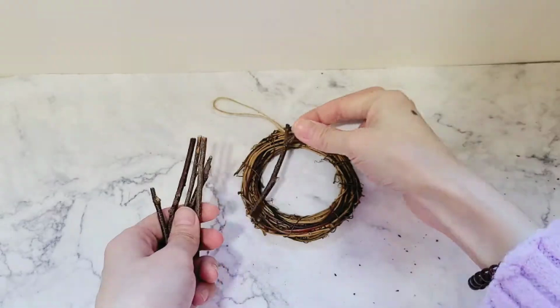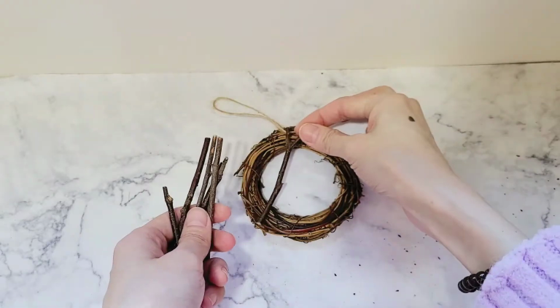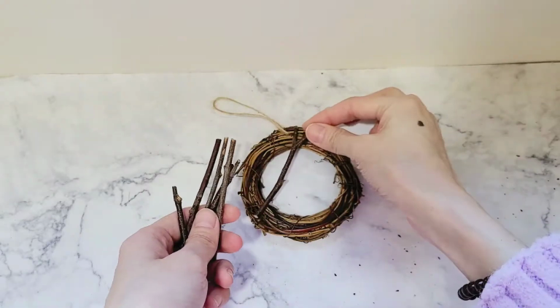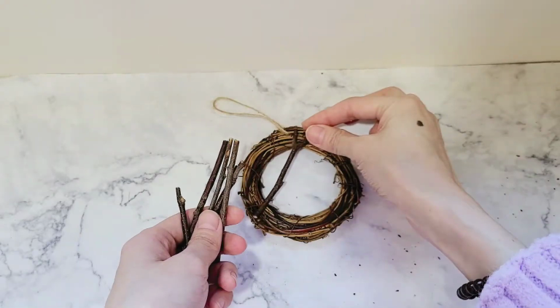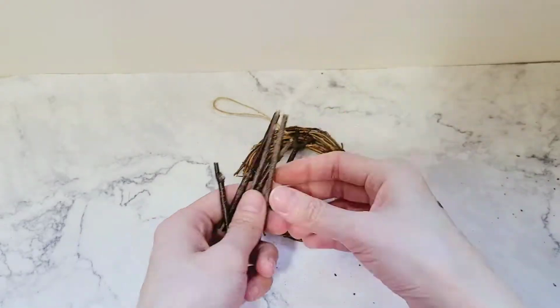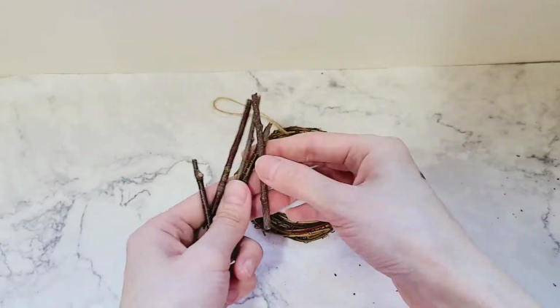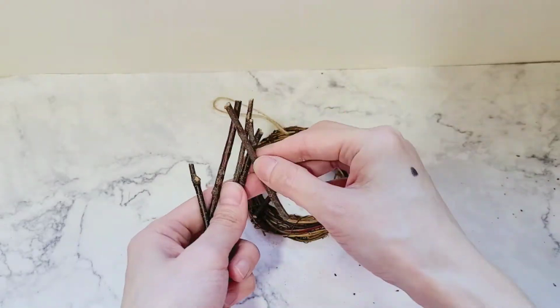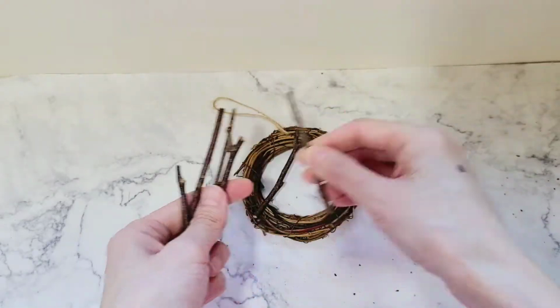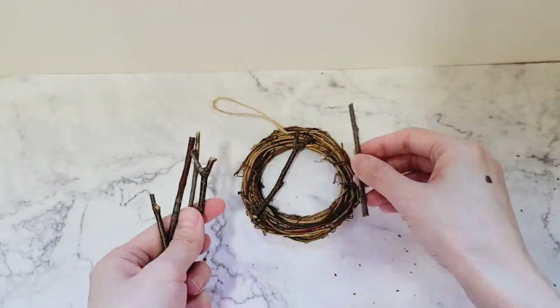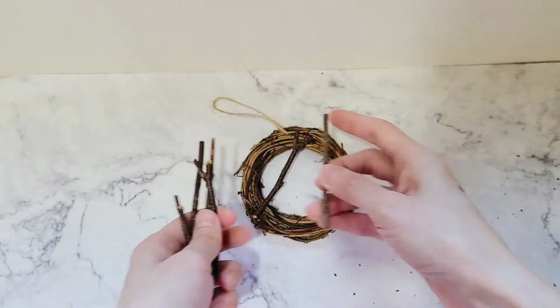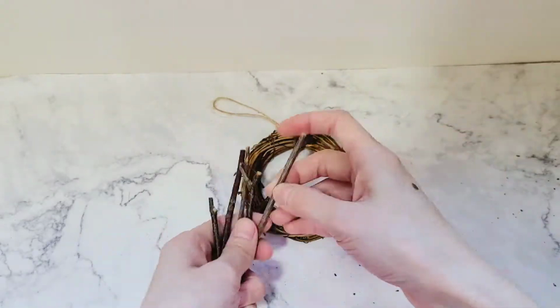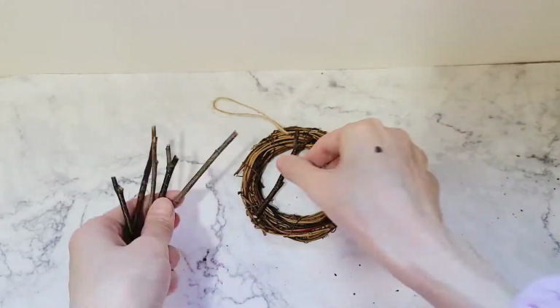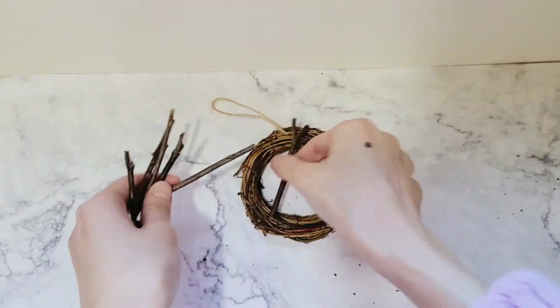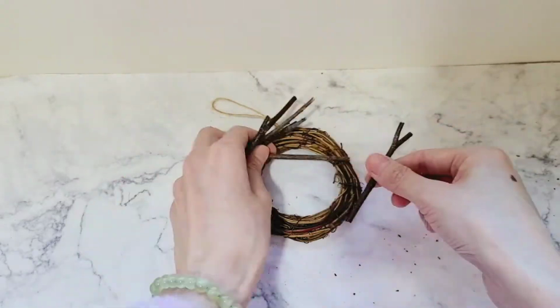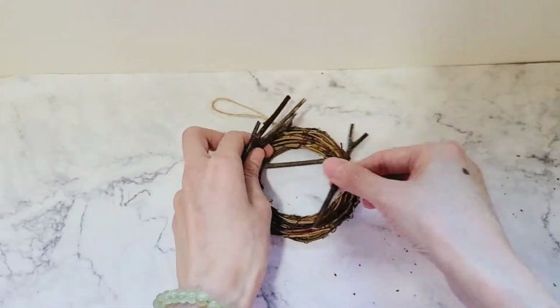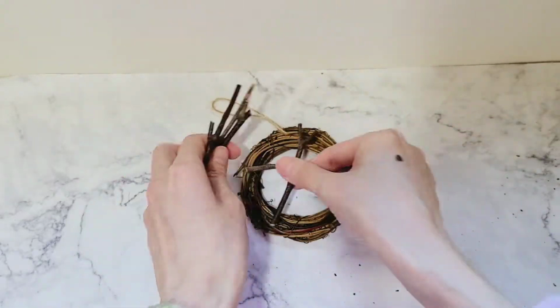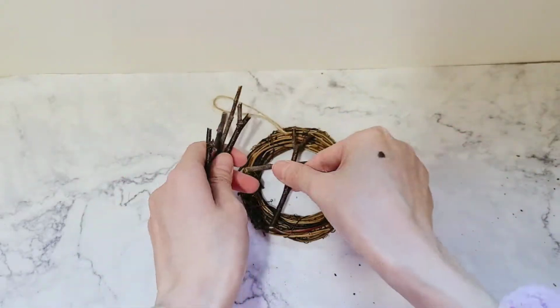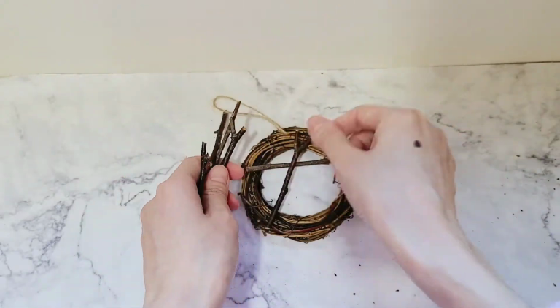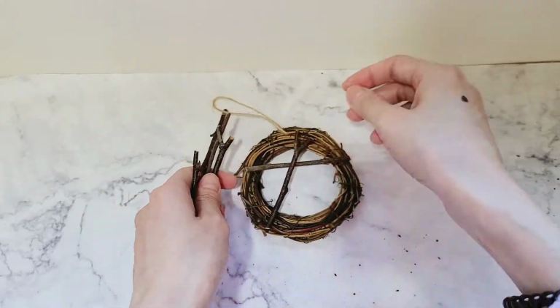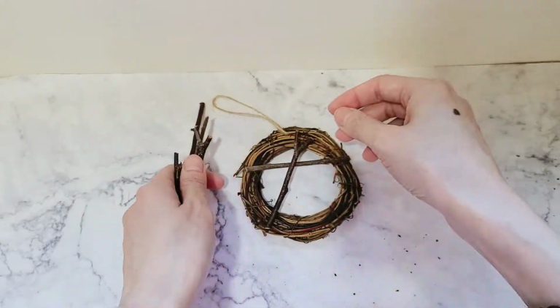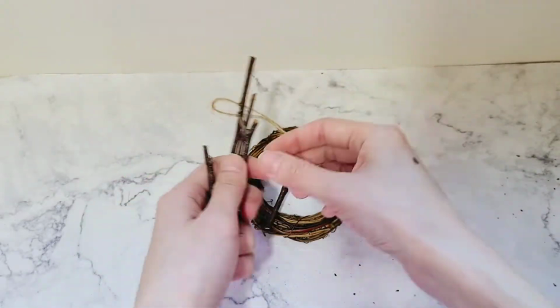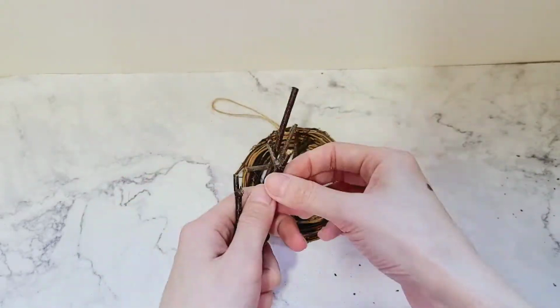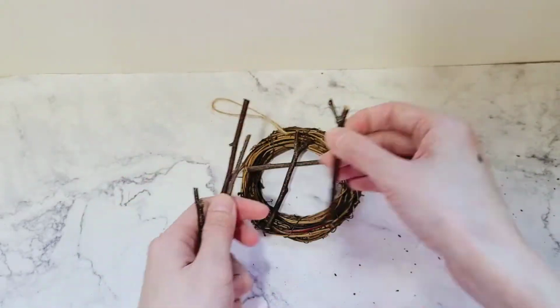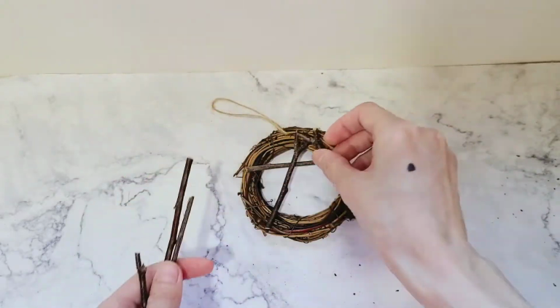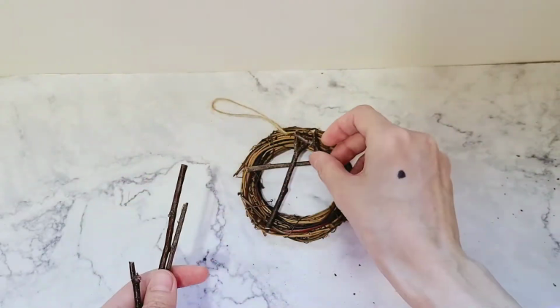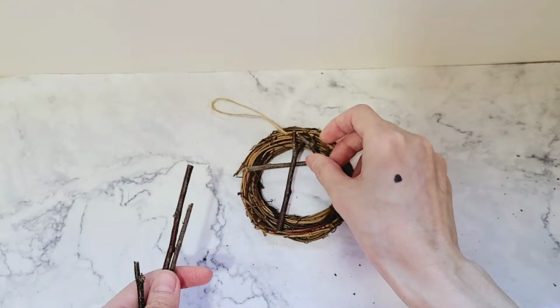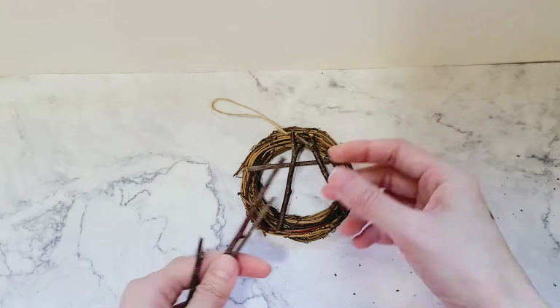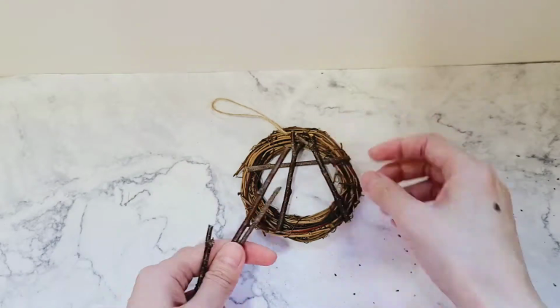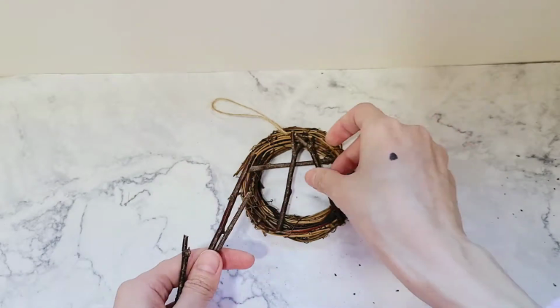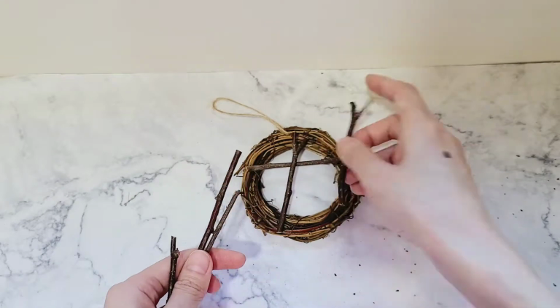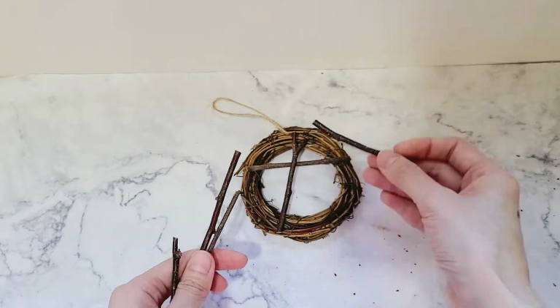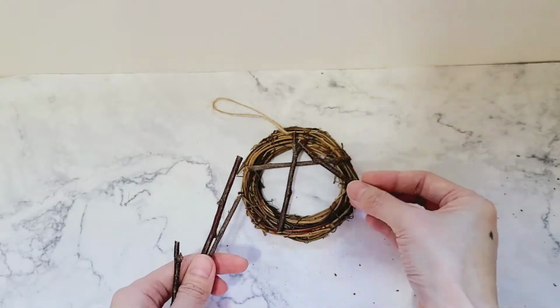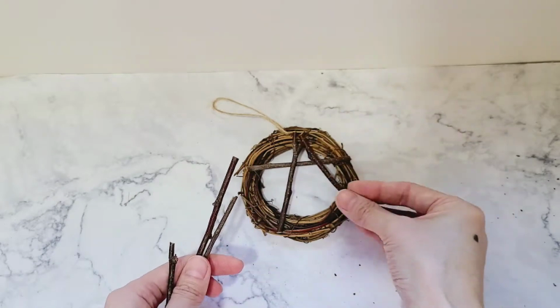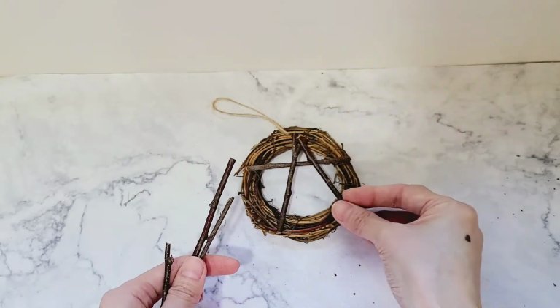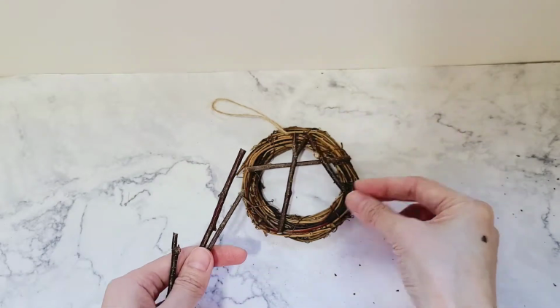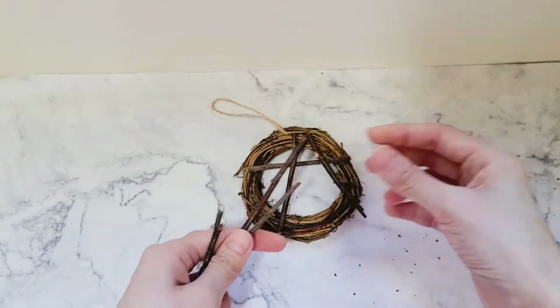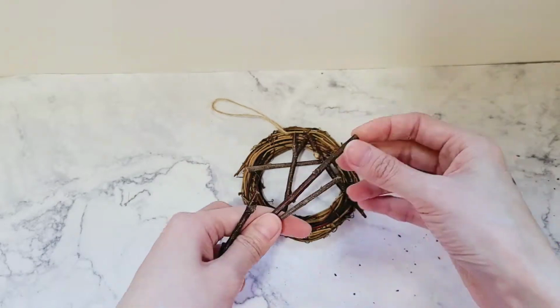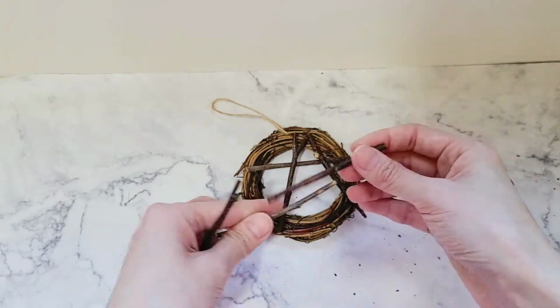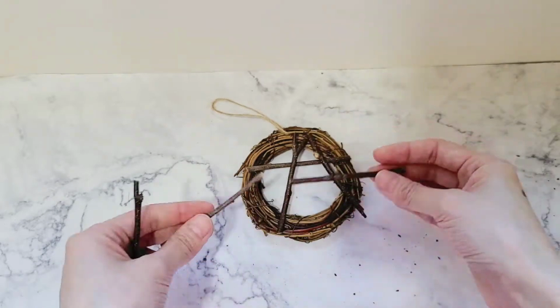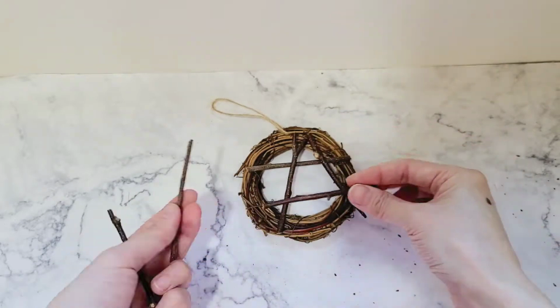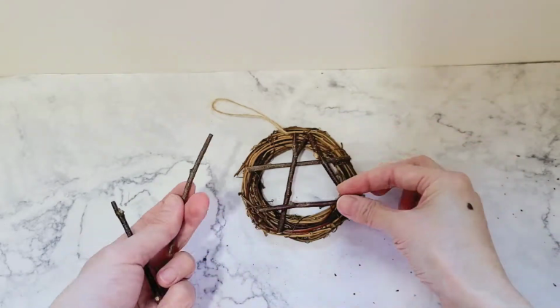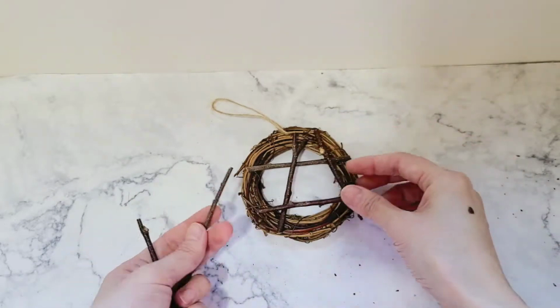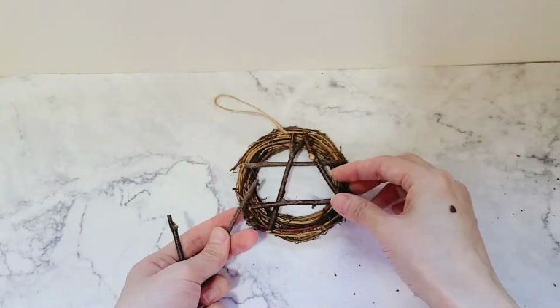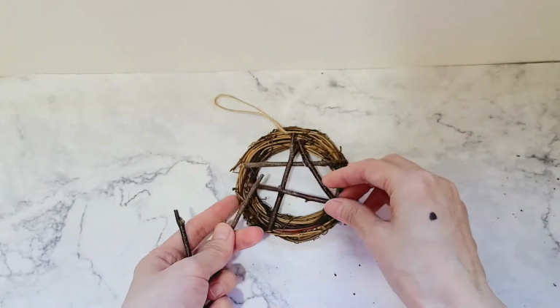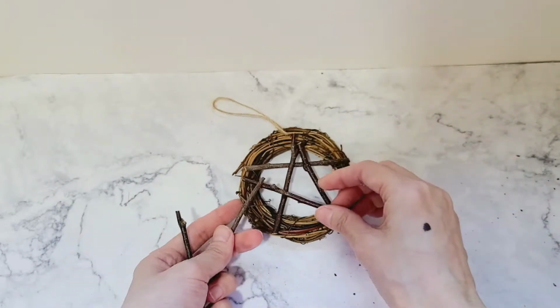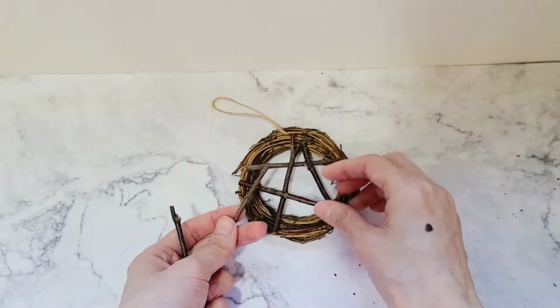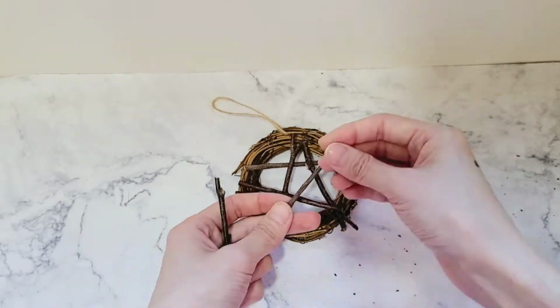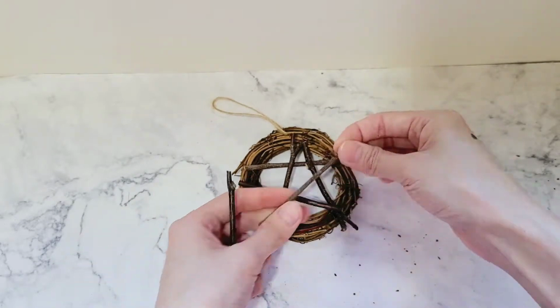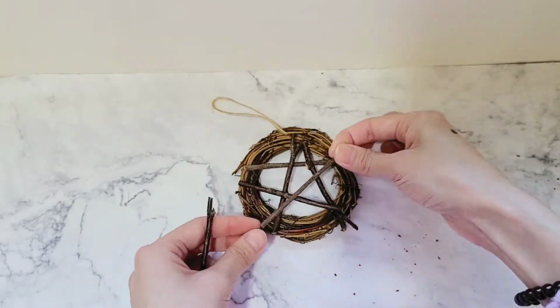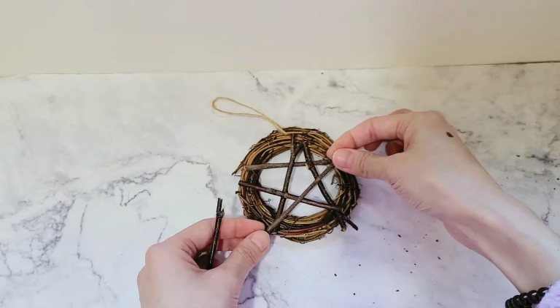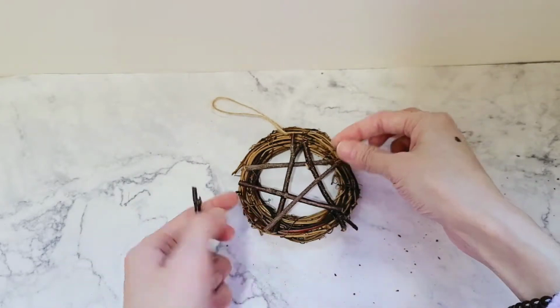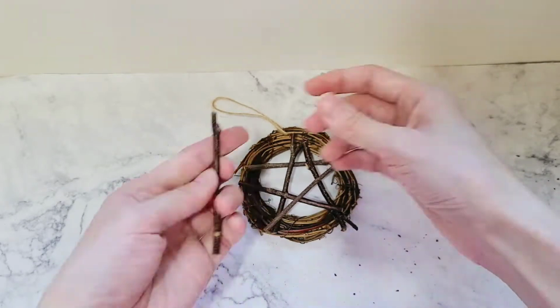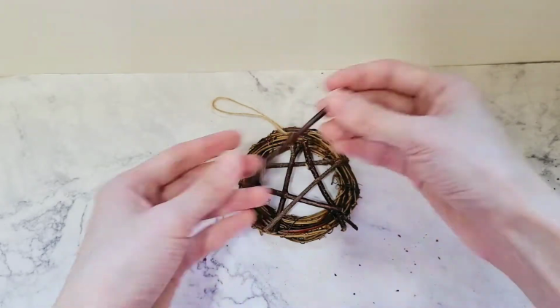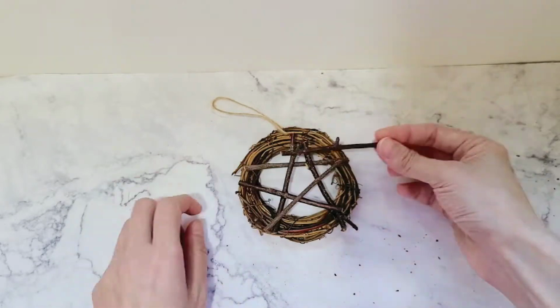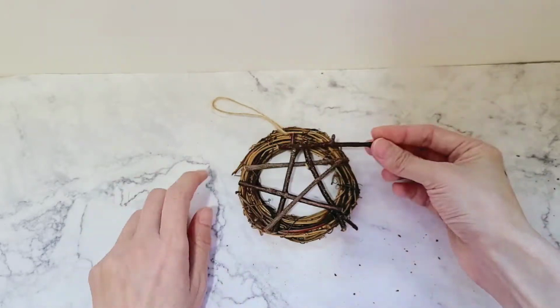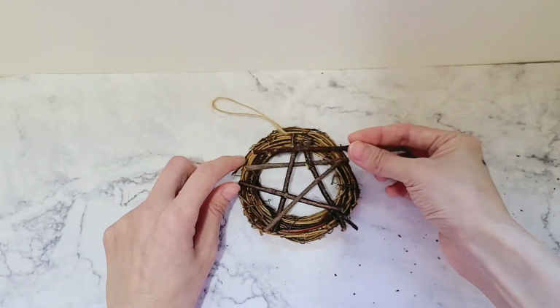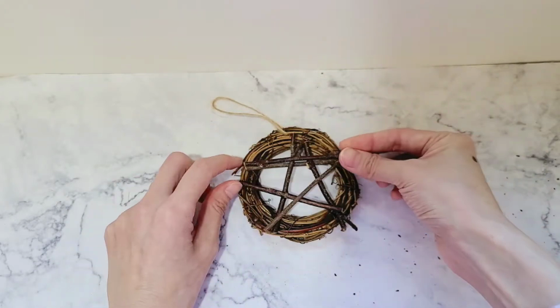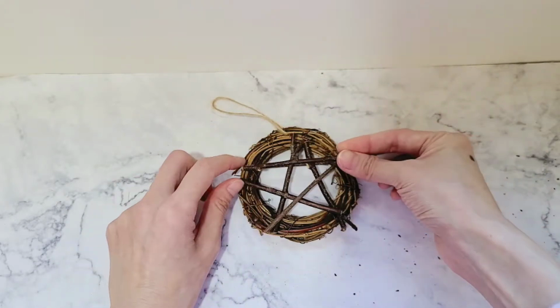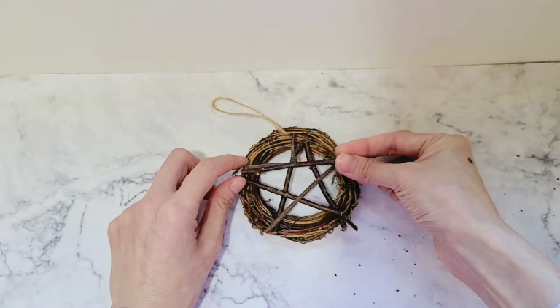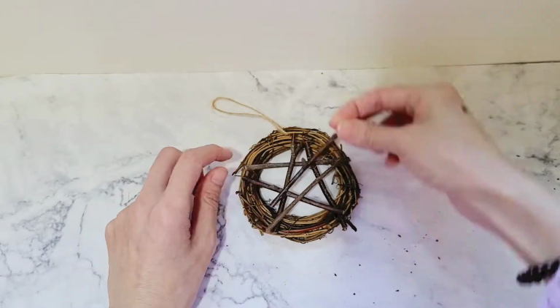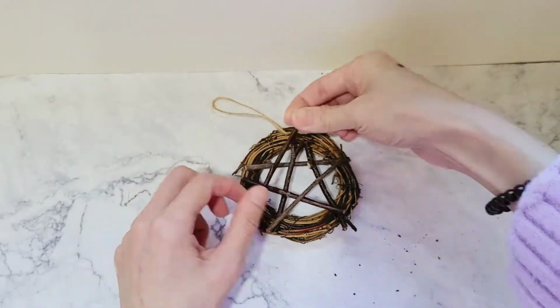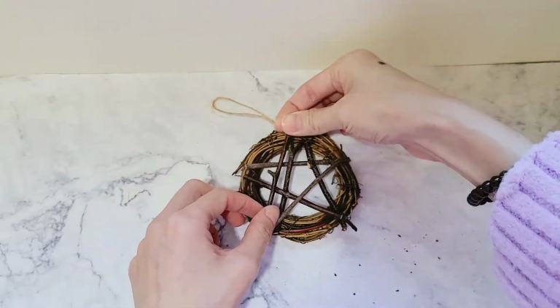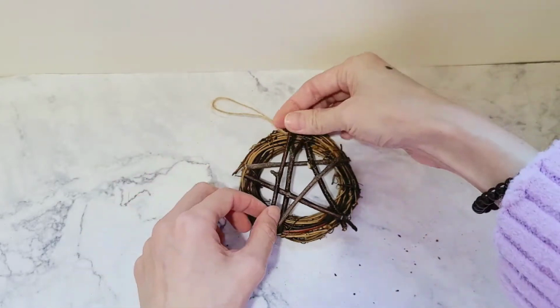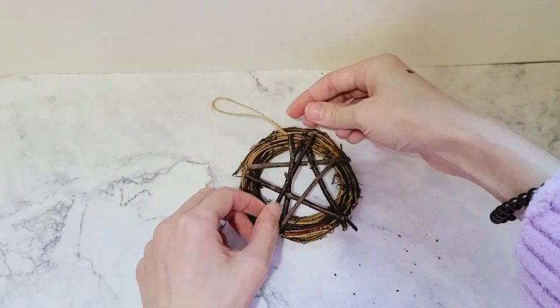Time to make a star! I assembled and arranged the twigs to create a star, aka a pentagram.